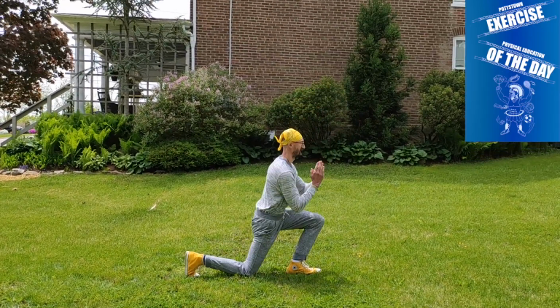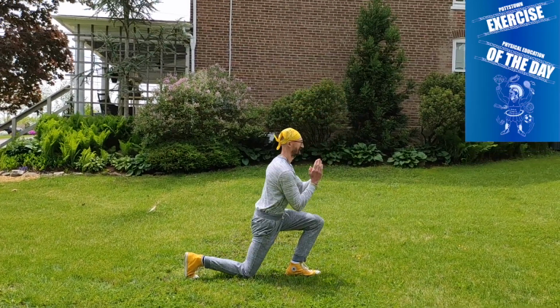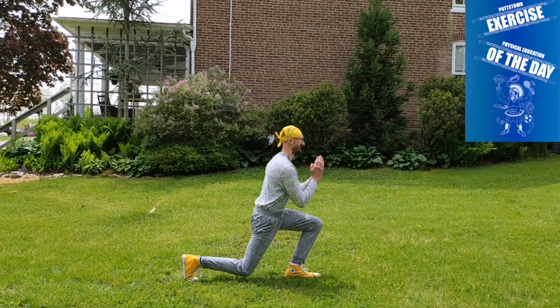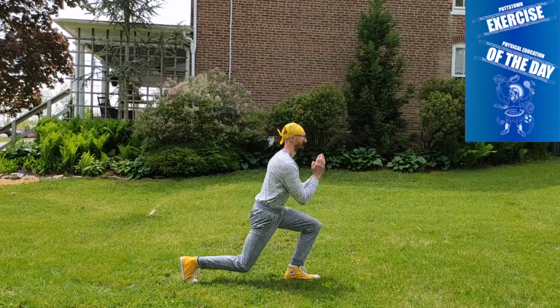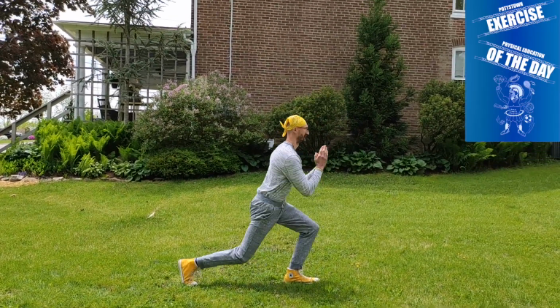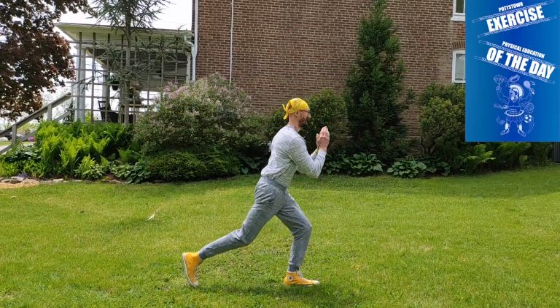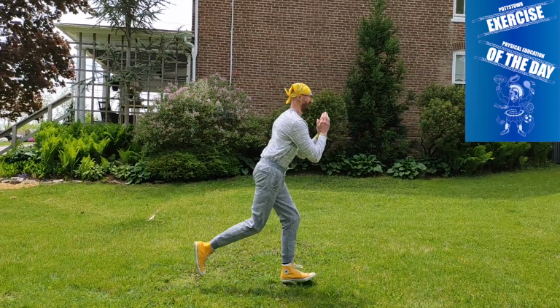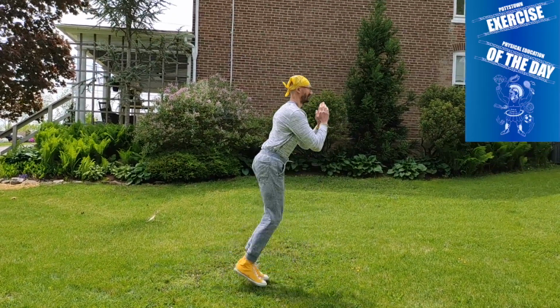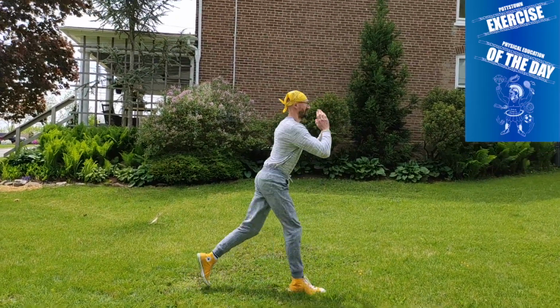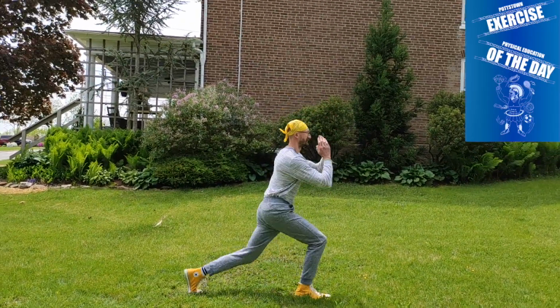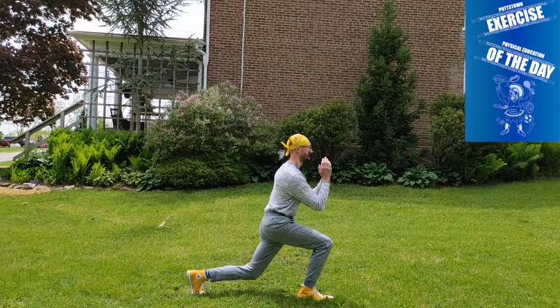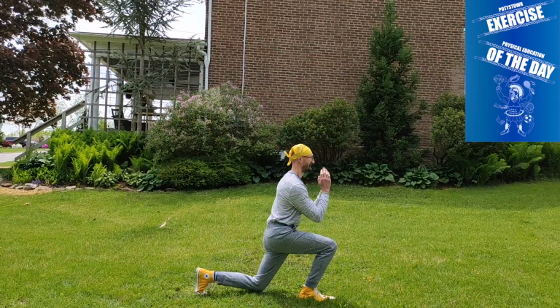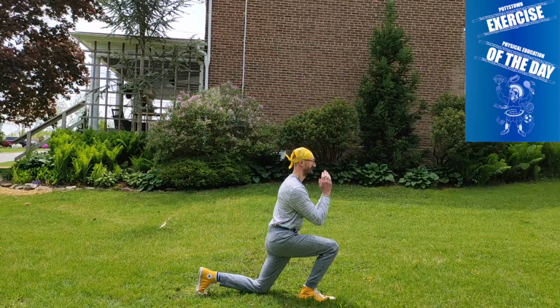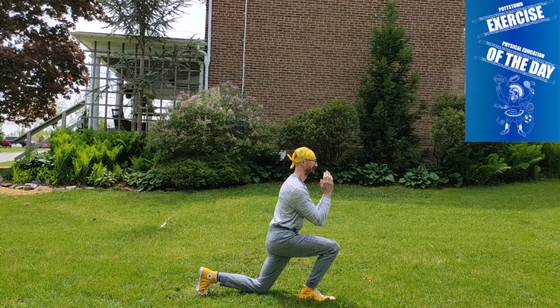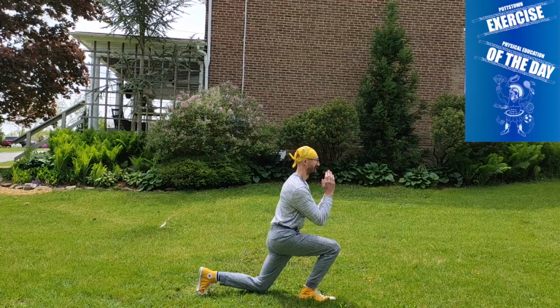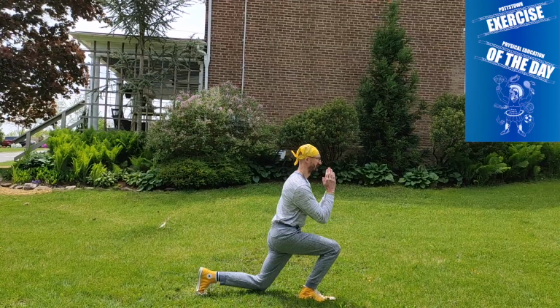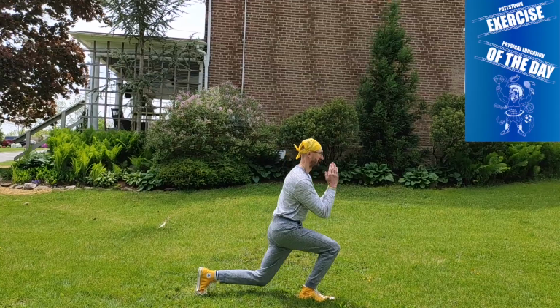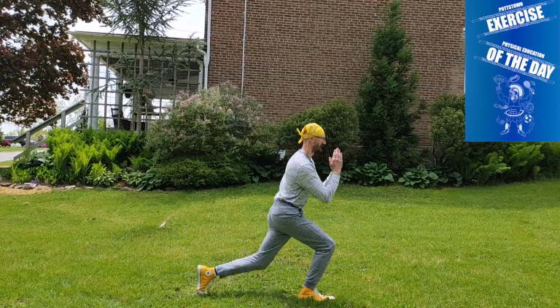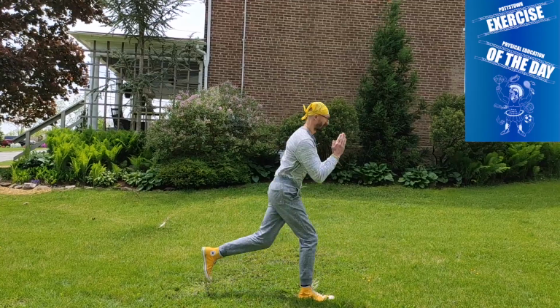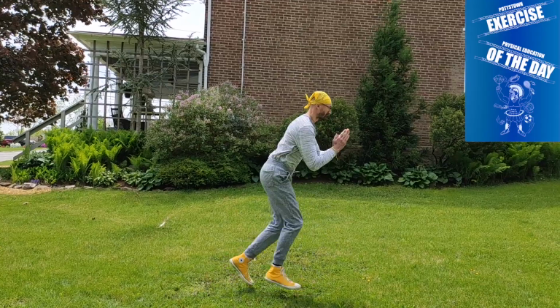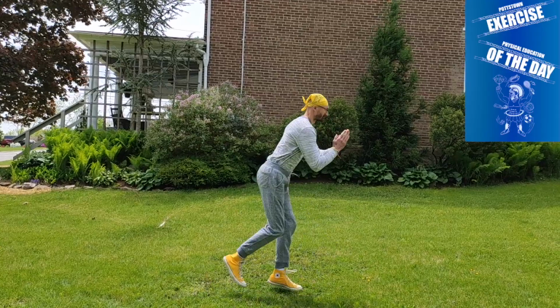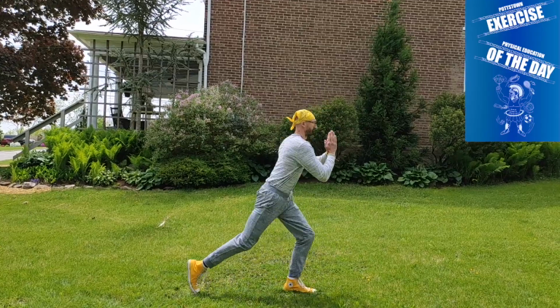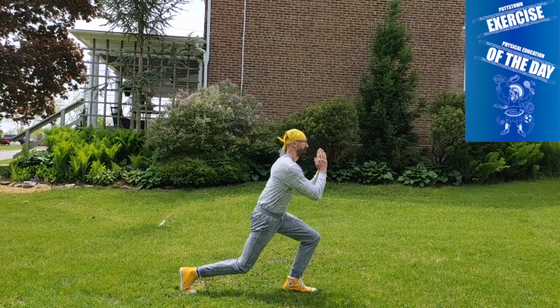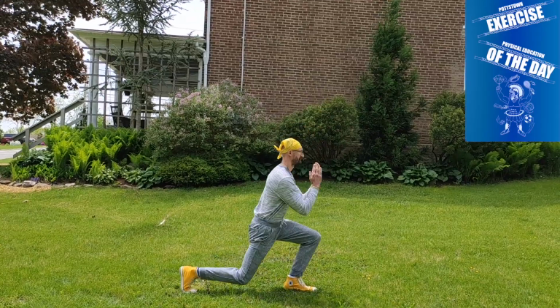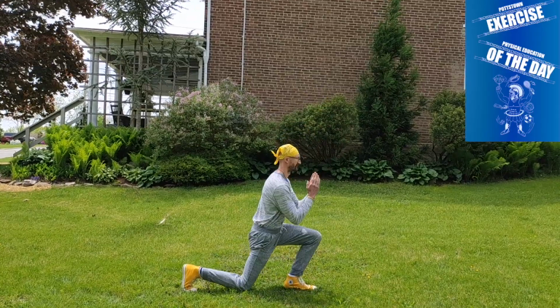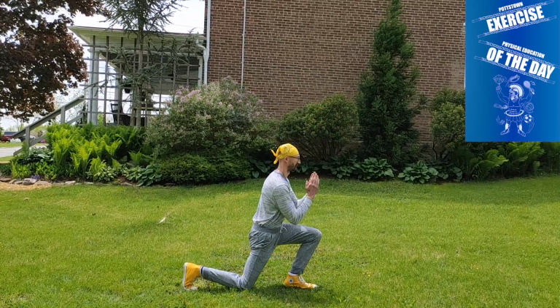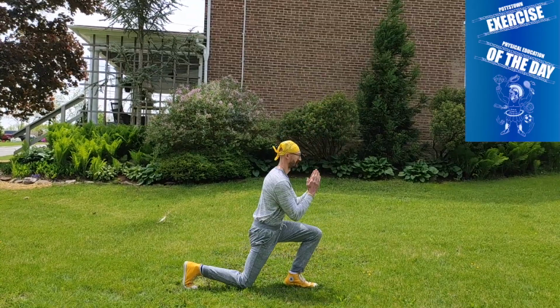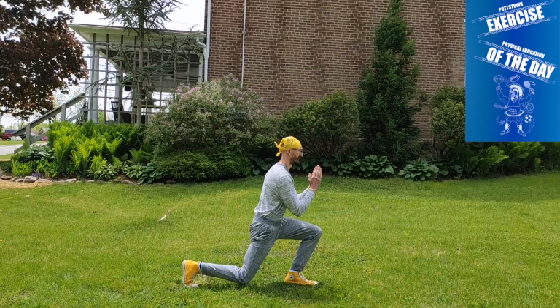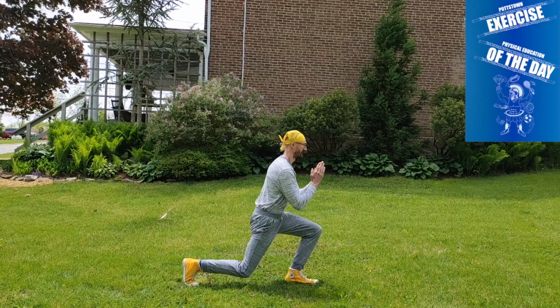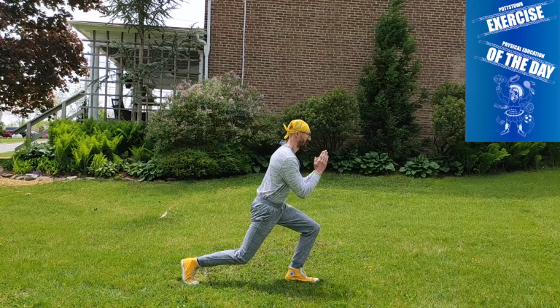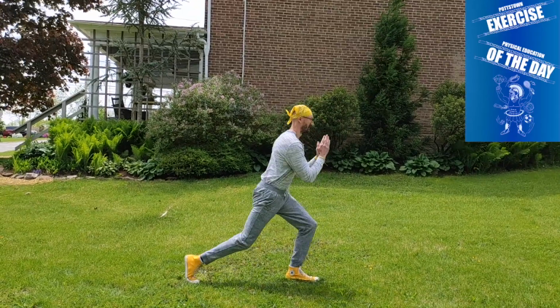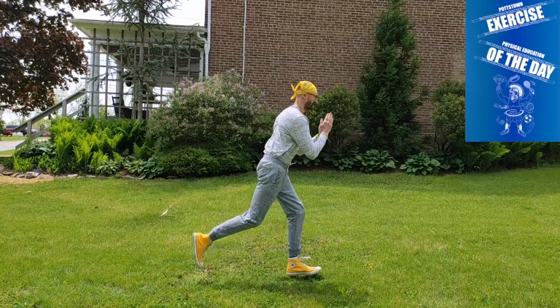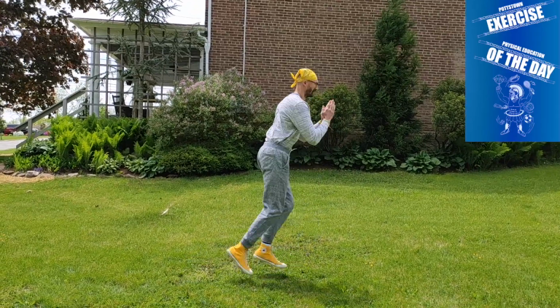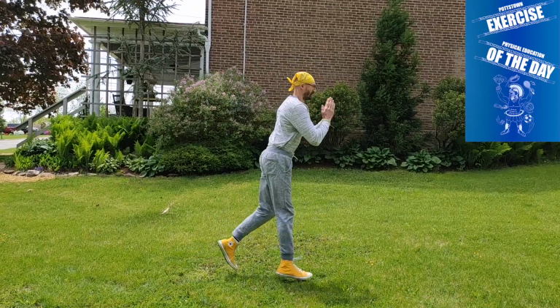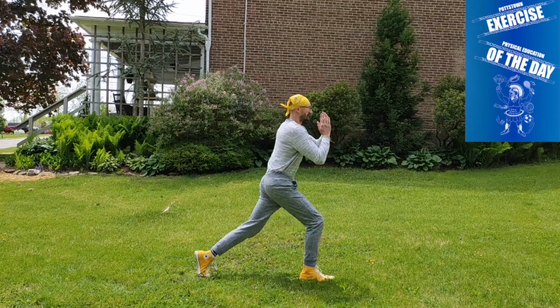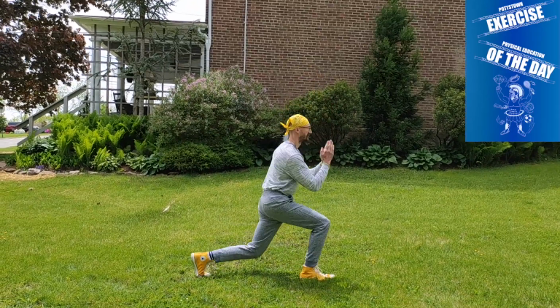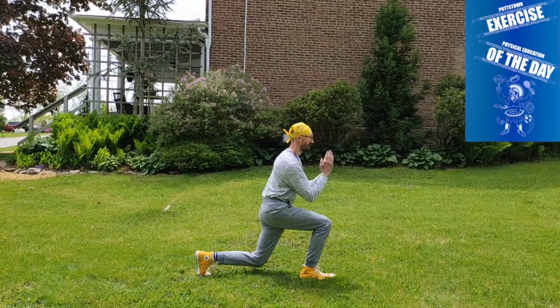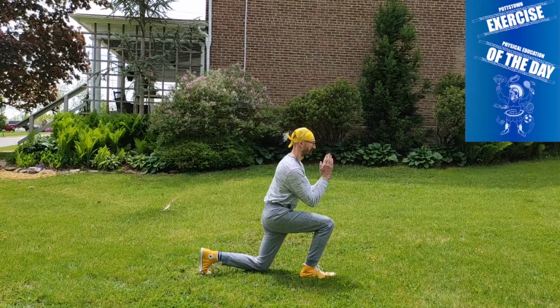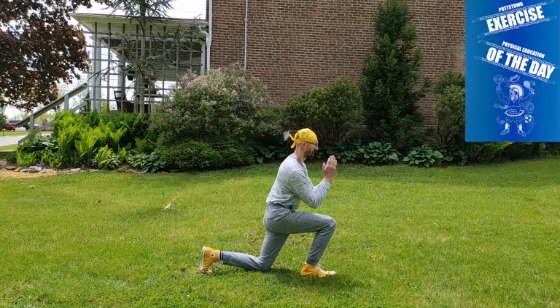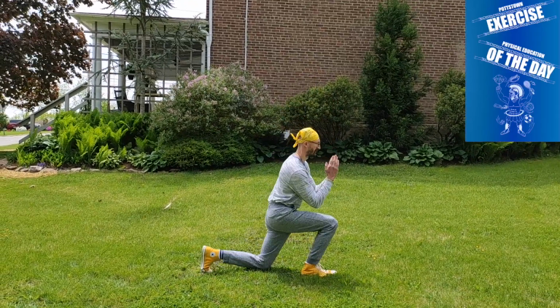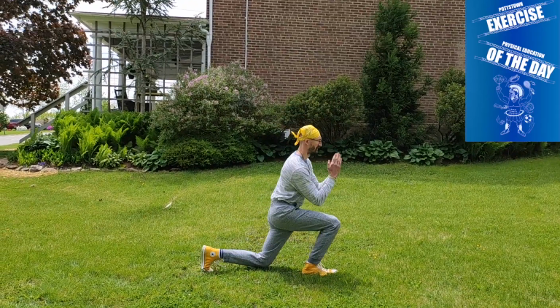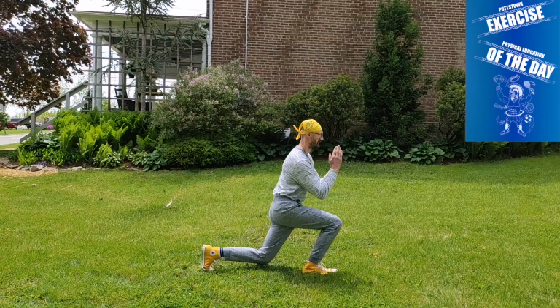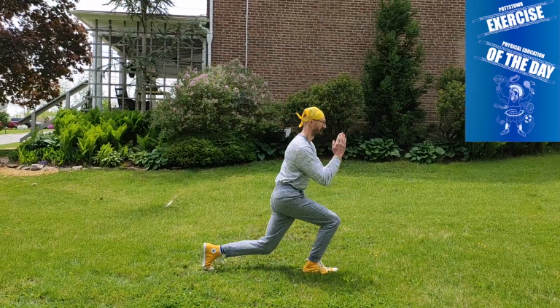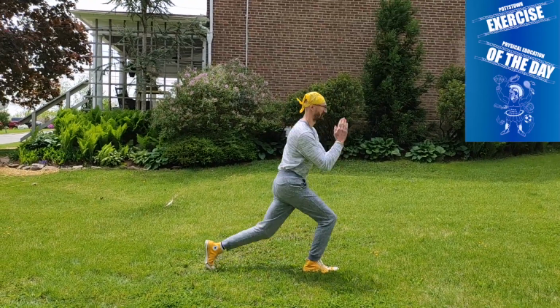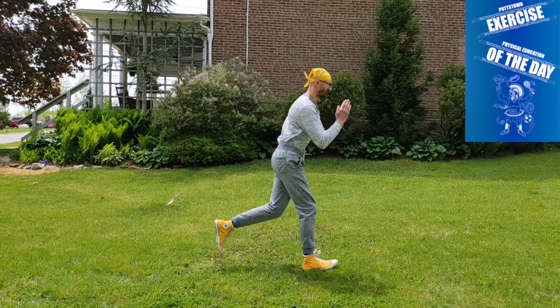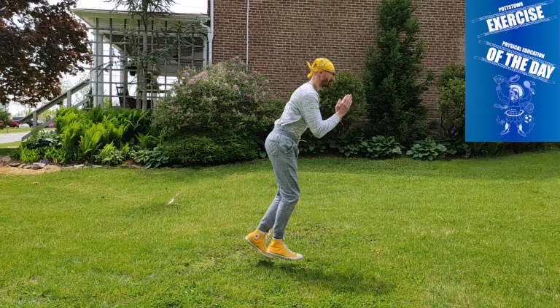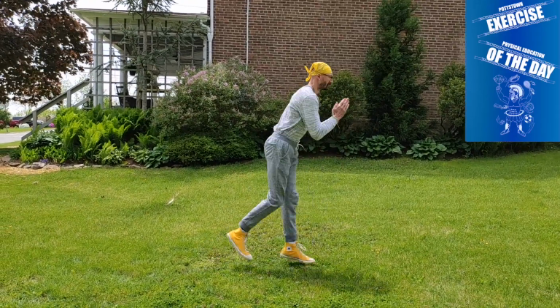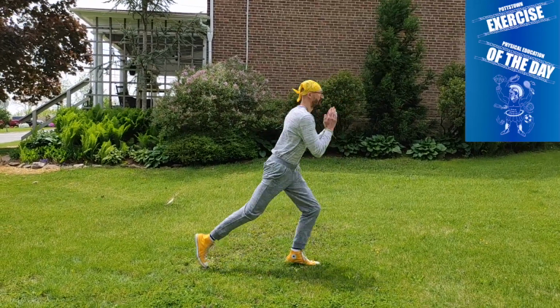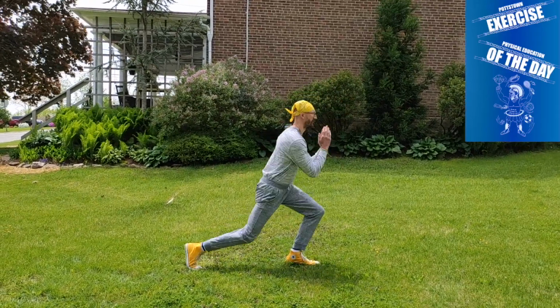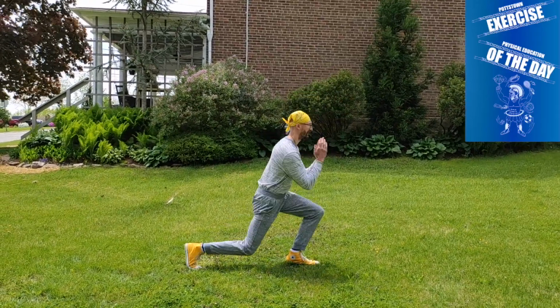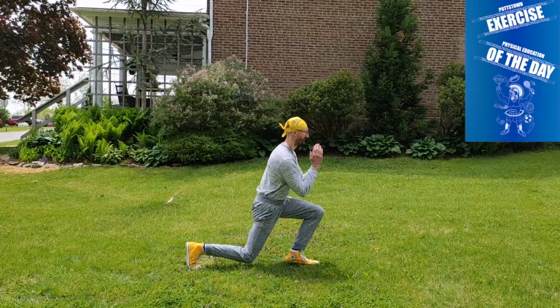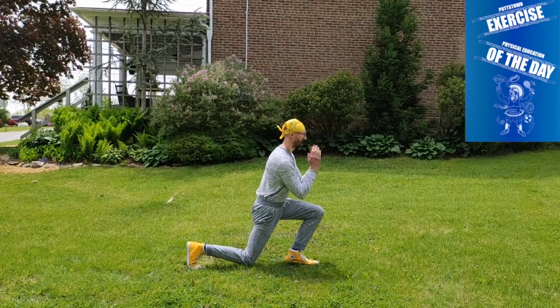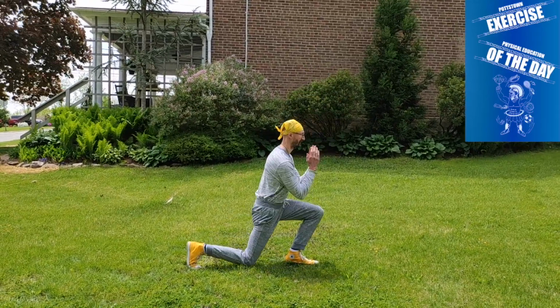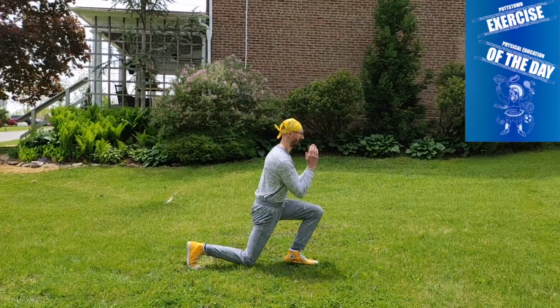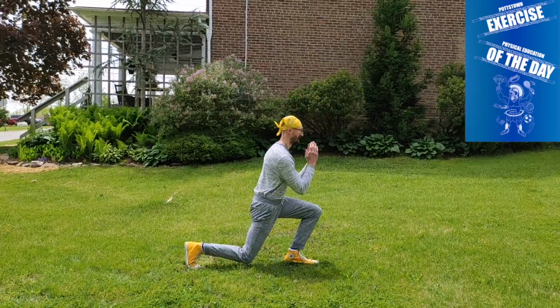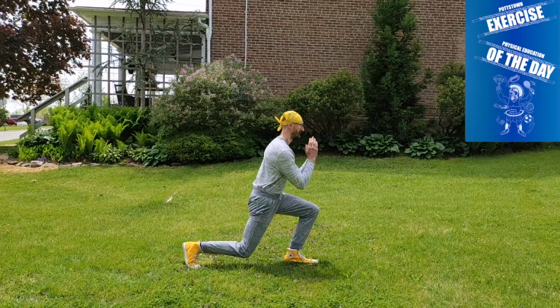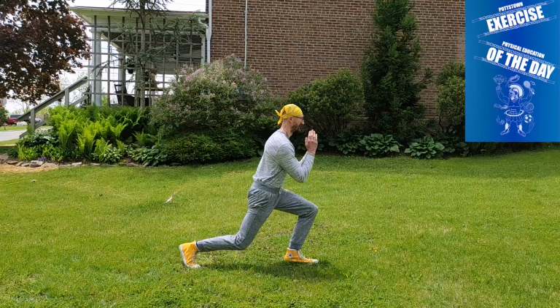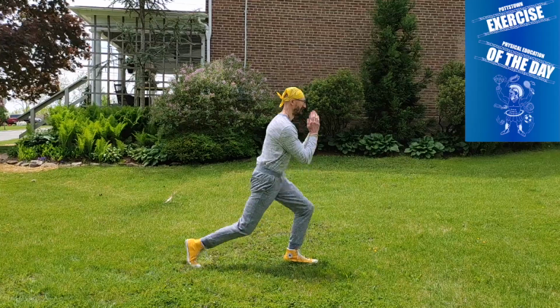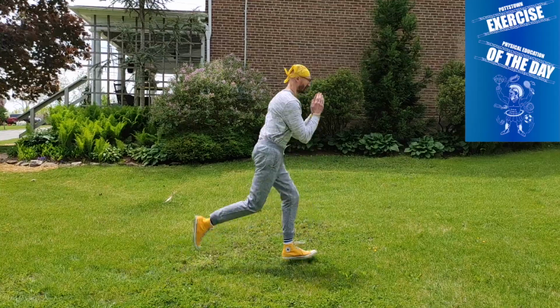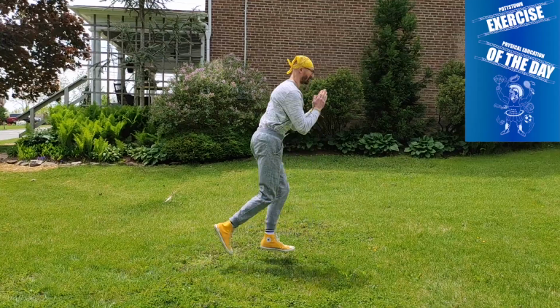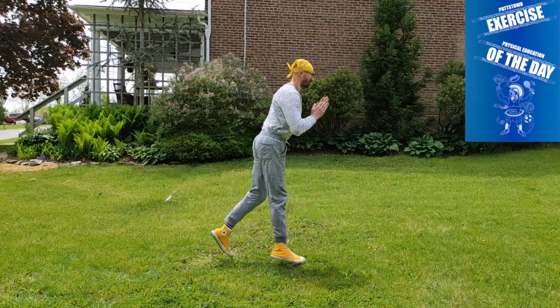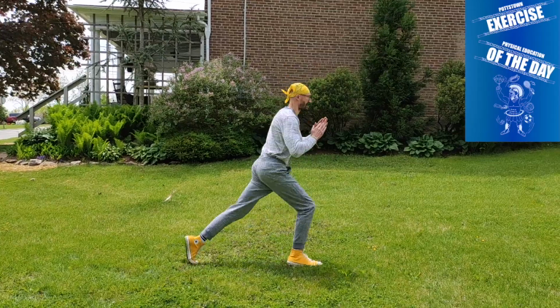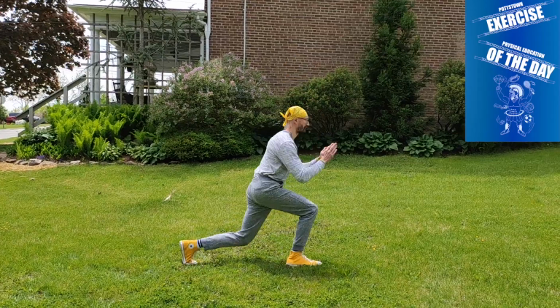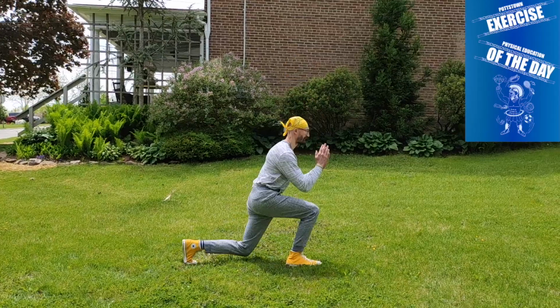Focus on doing this exercise correctly. It's not about speed. Make sure you're doing it right before you attempt to do it fast.